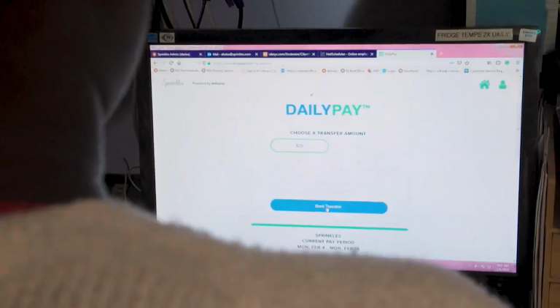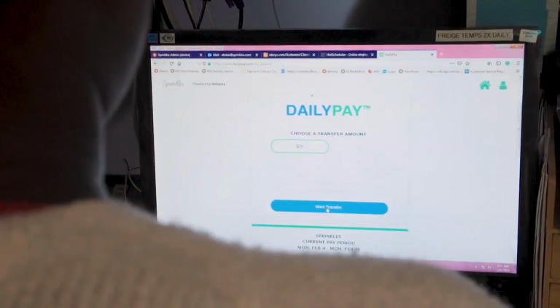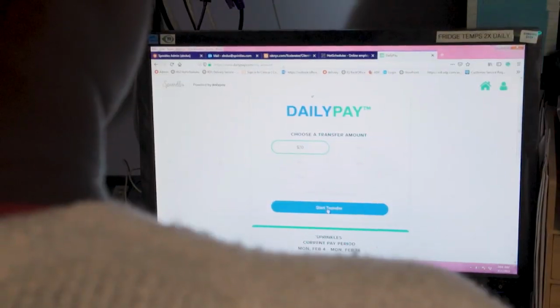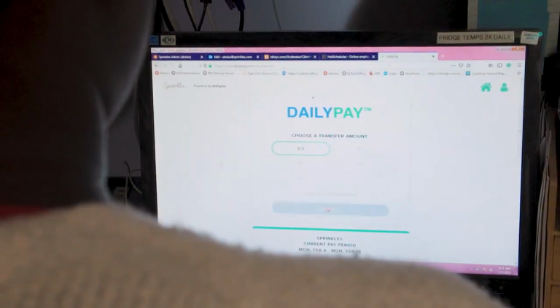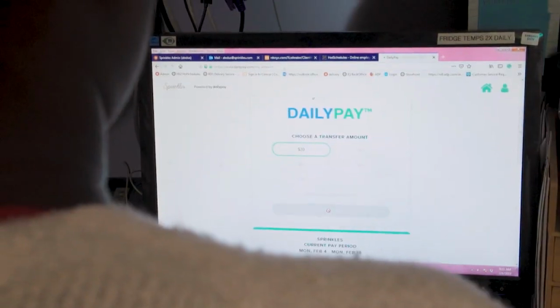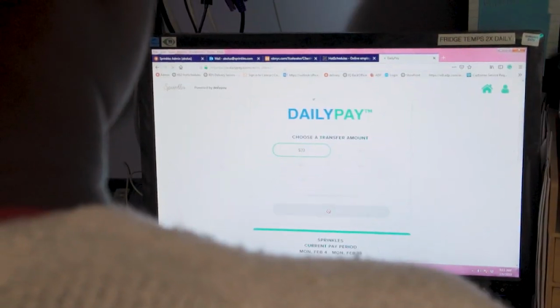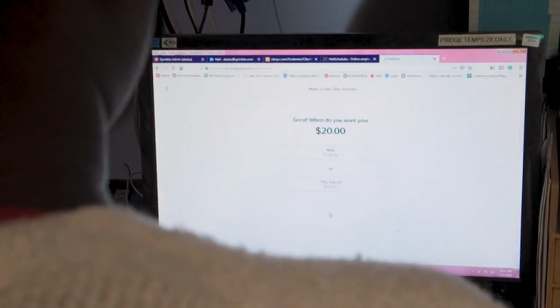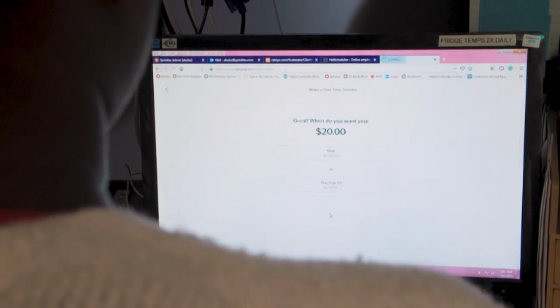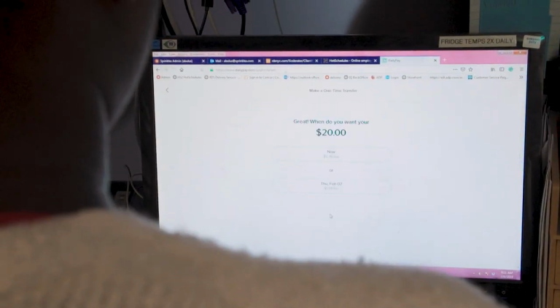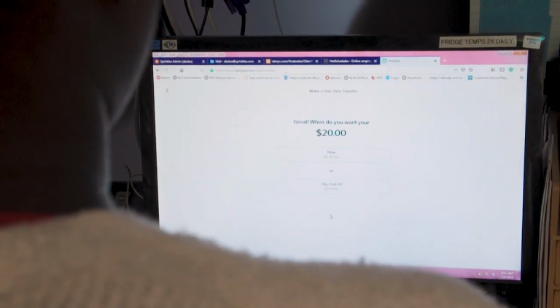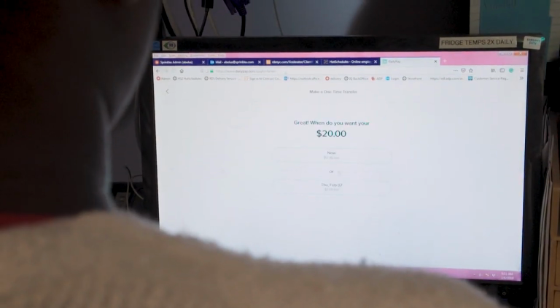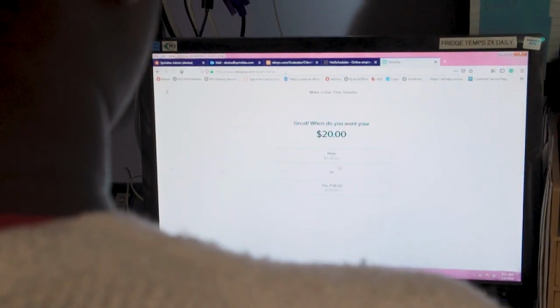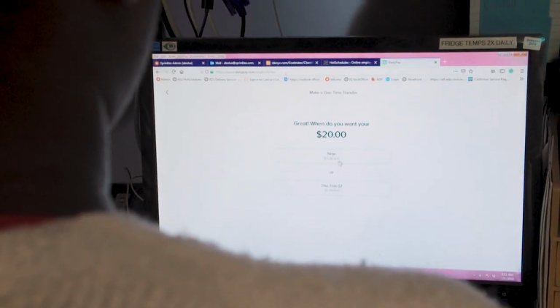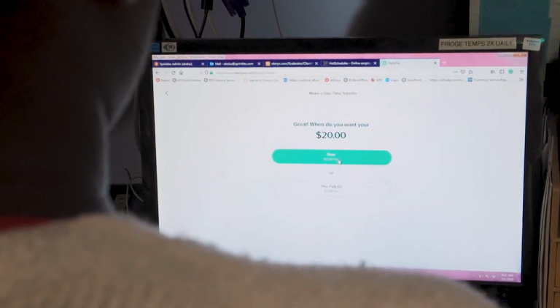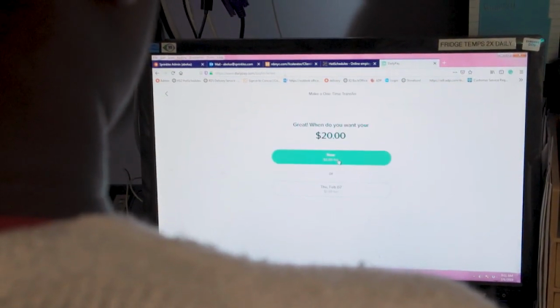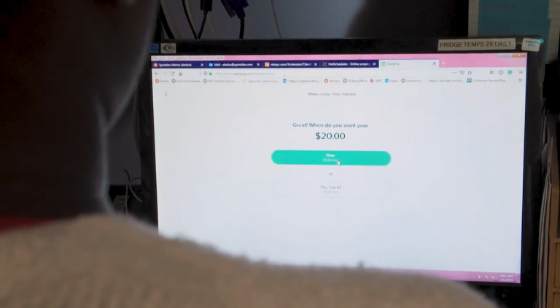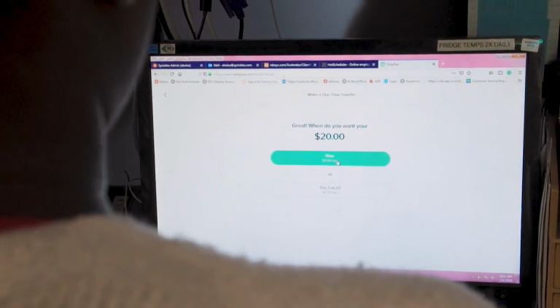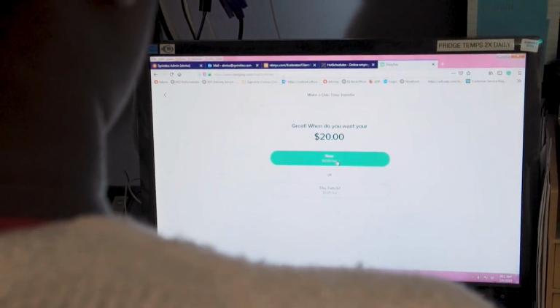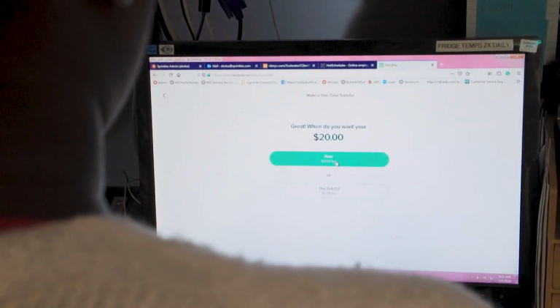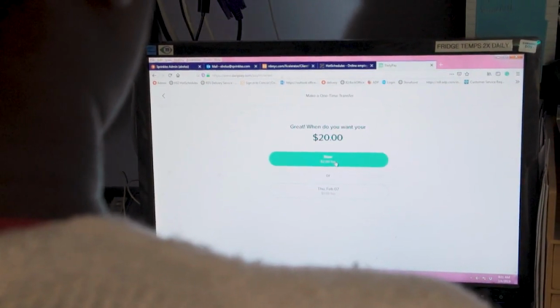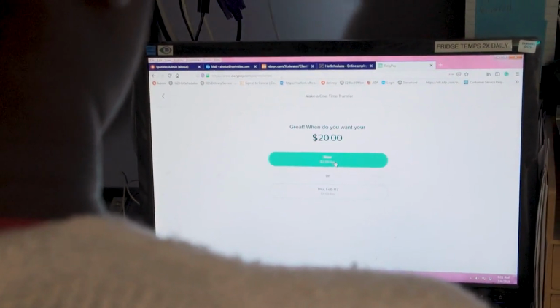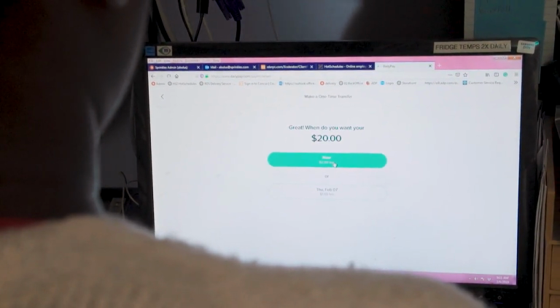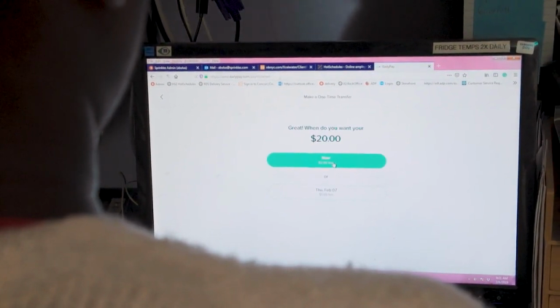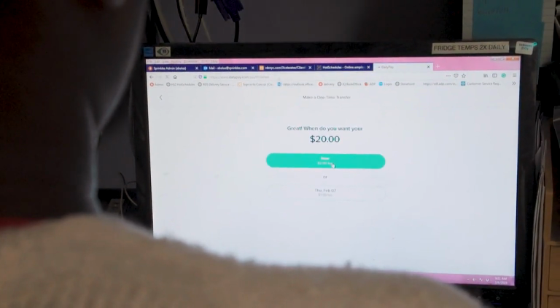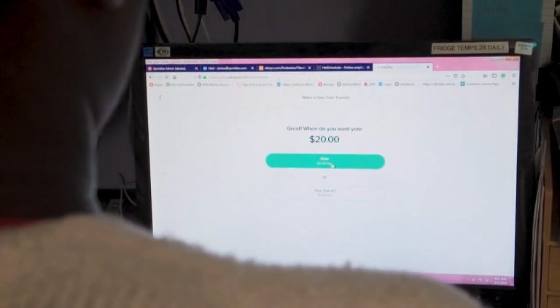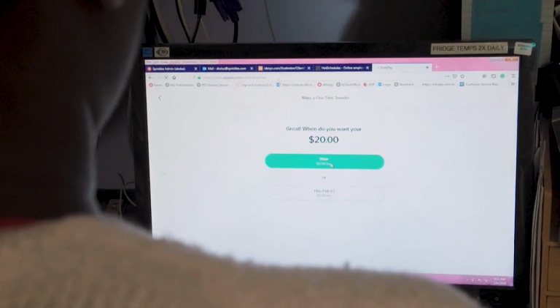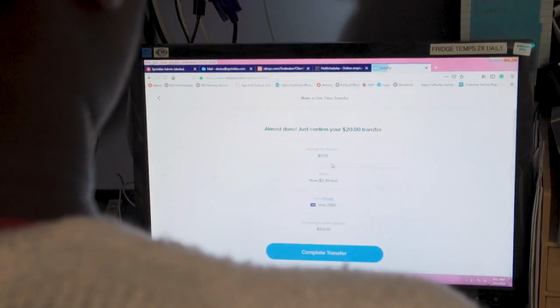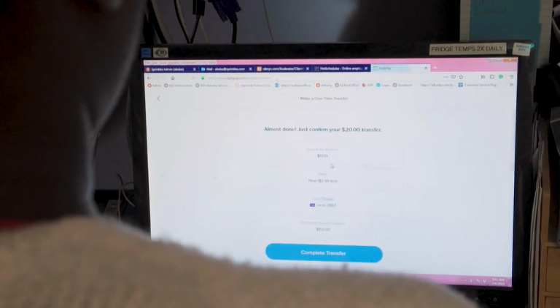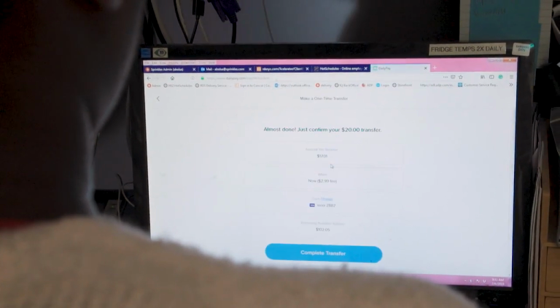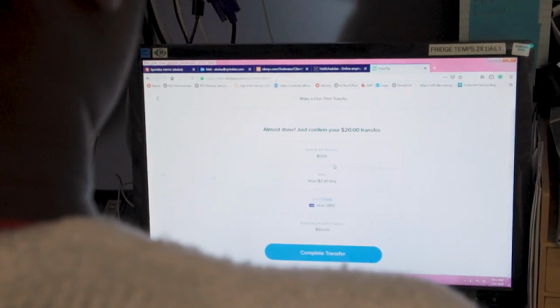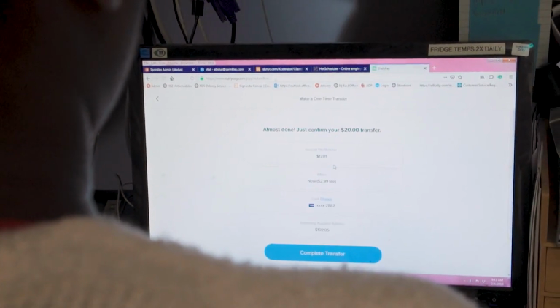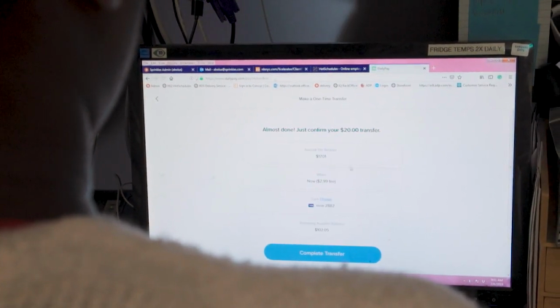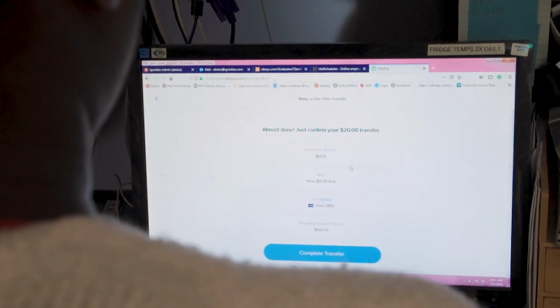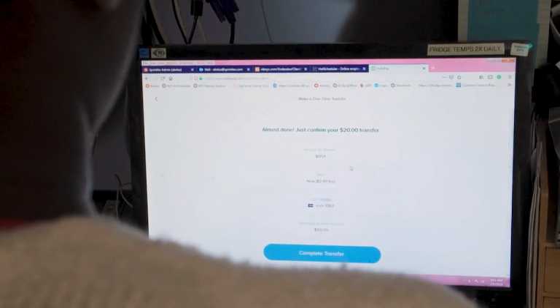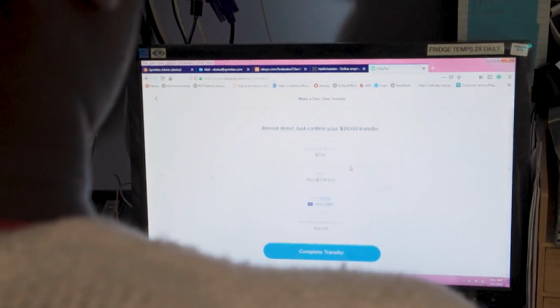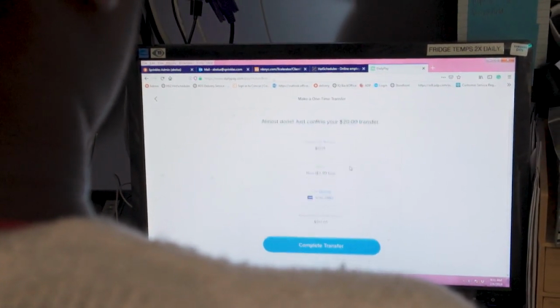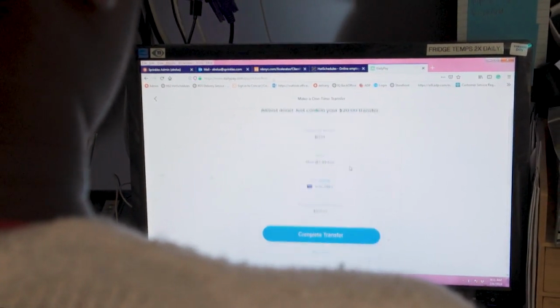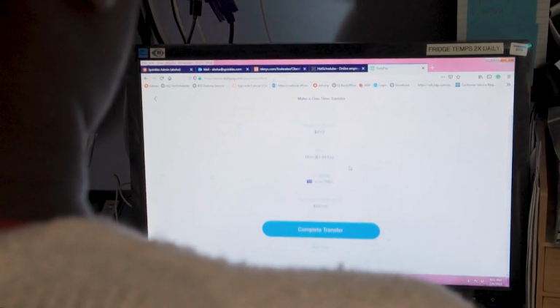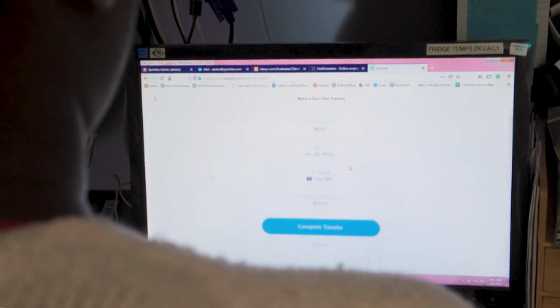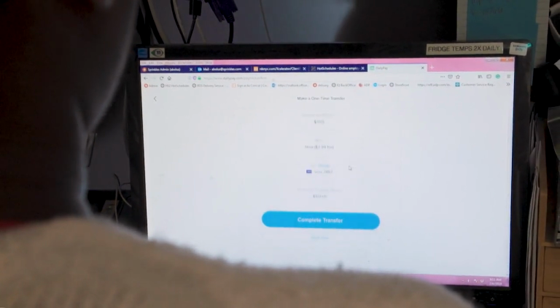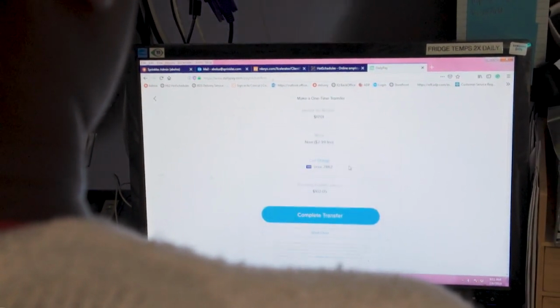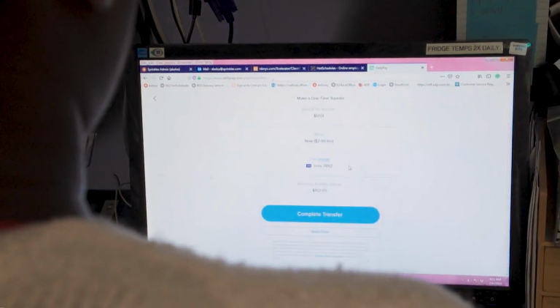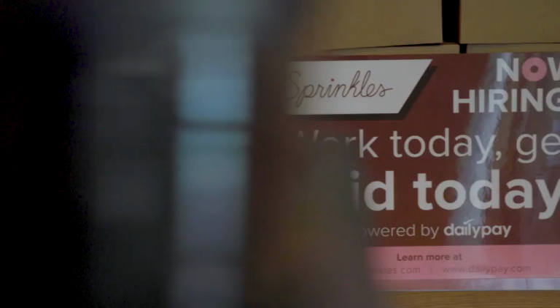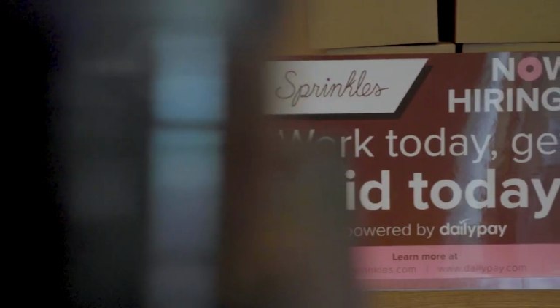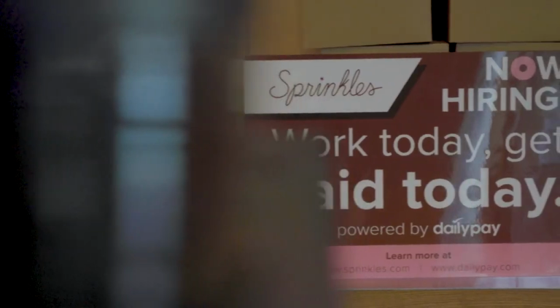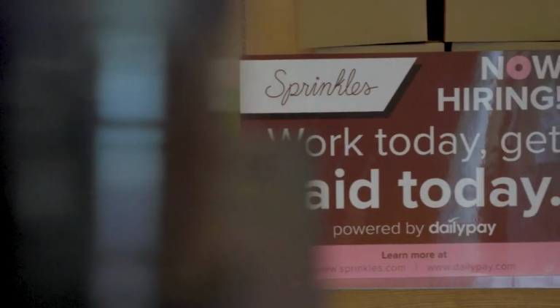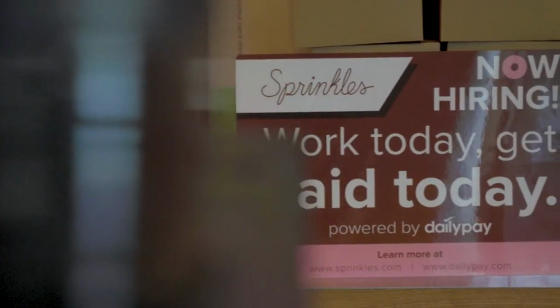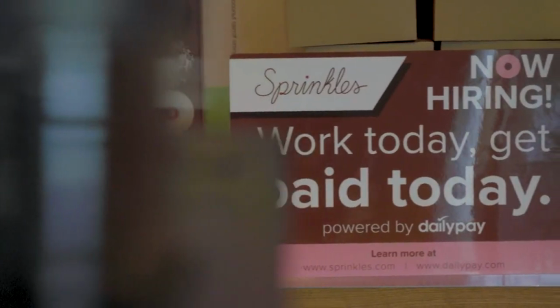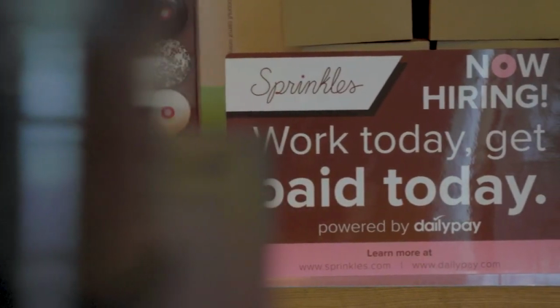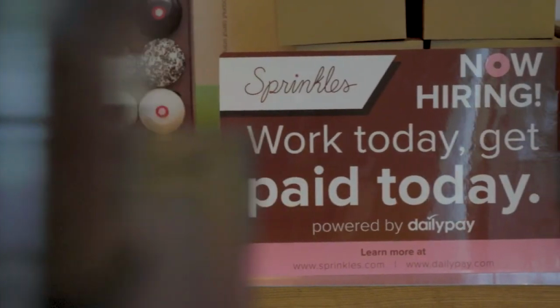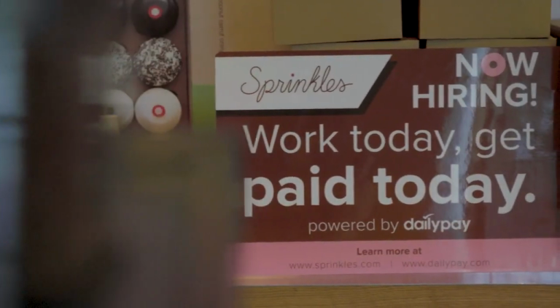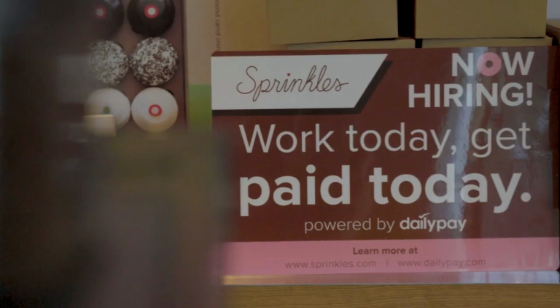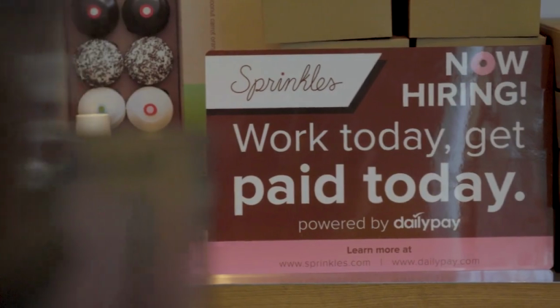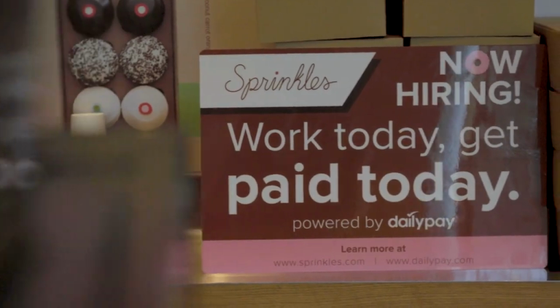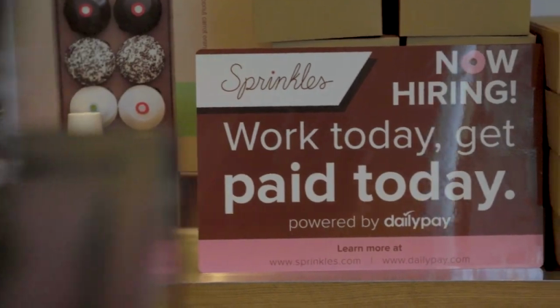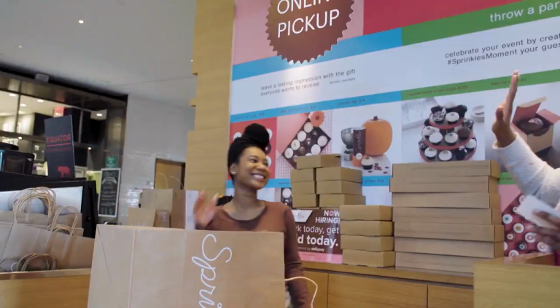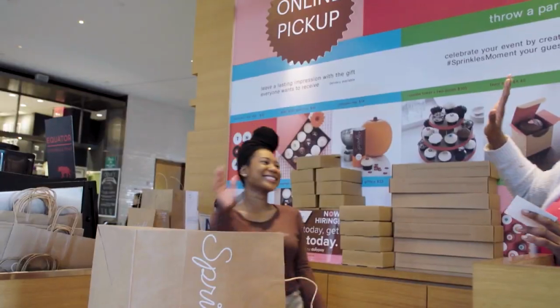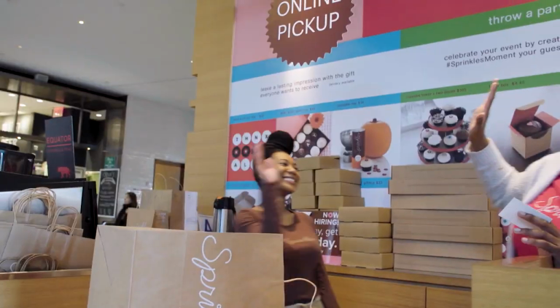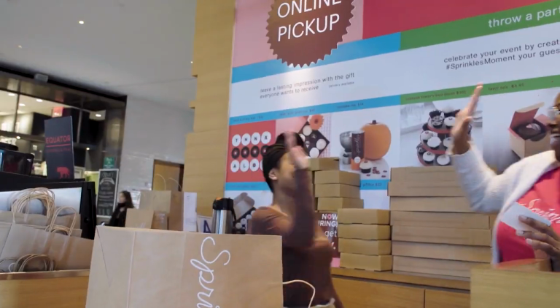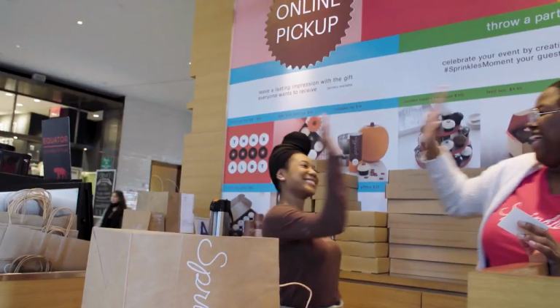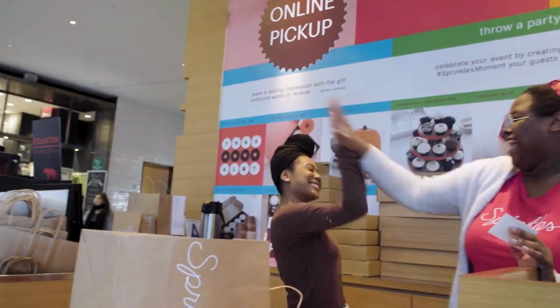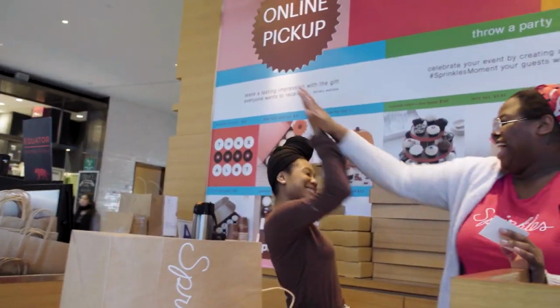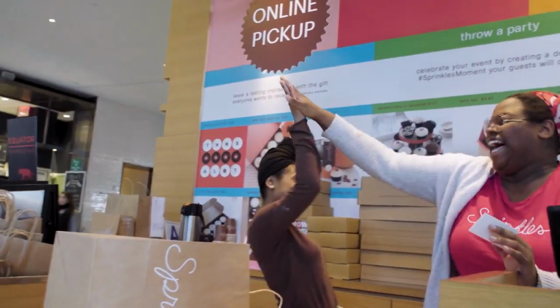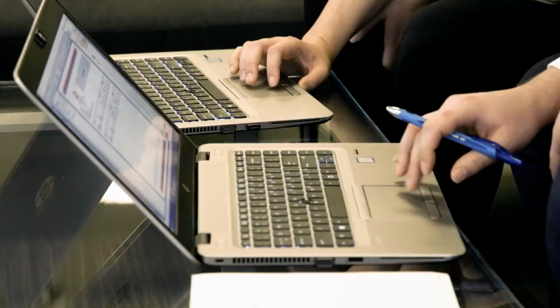Since we've started to use DailyPay, we've definitely seen an increase in retention, particularly with our part-time population.